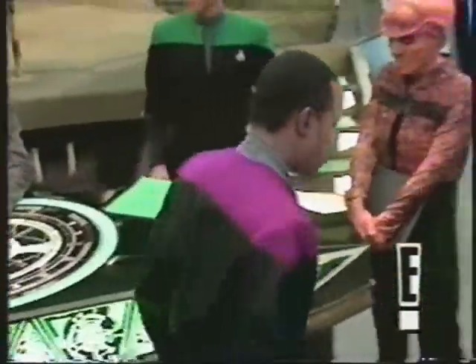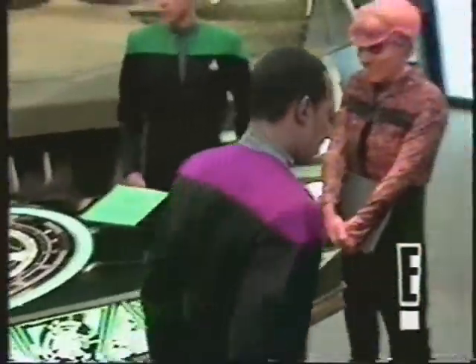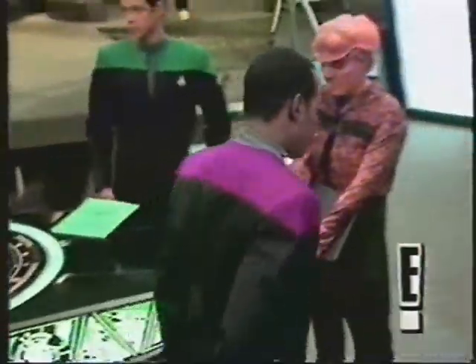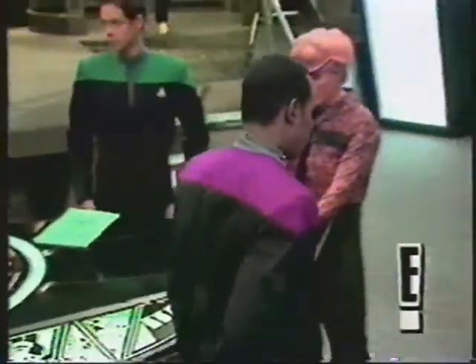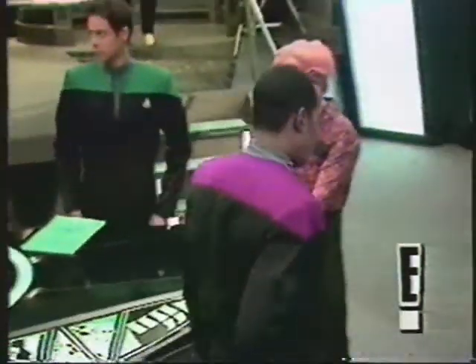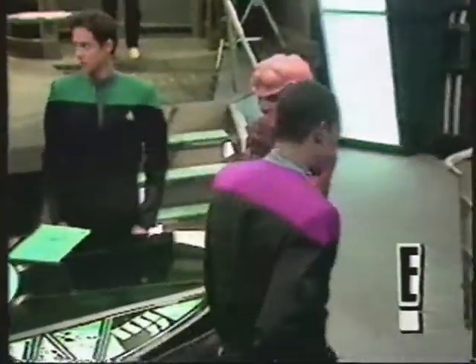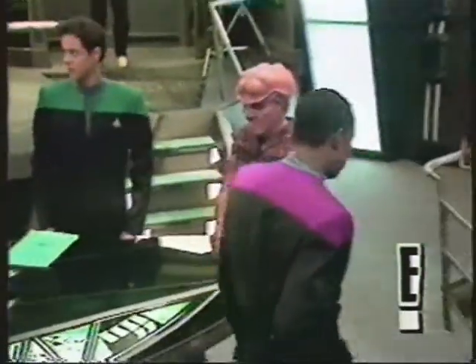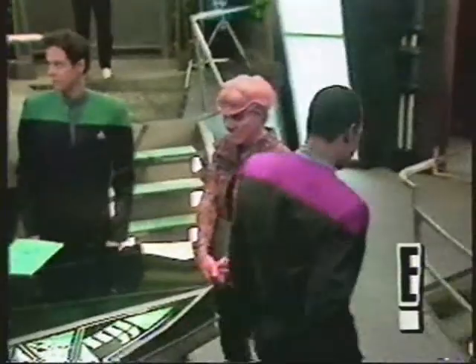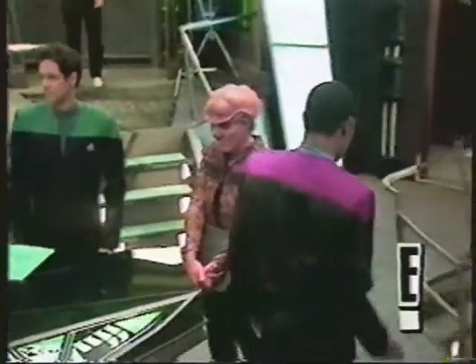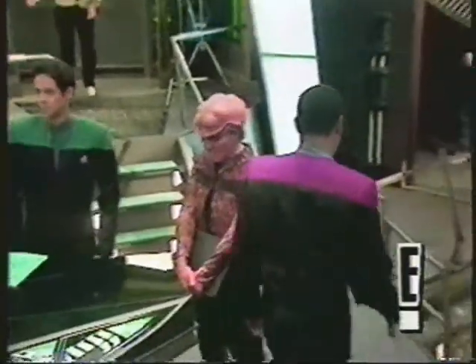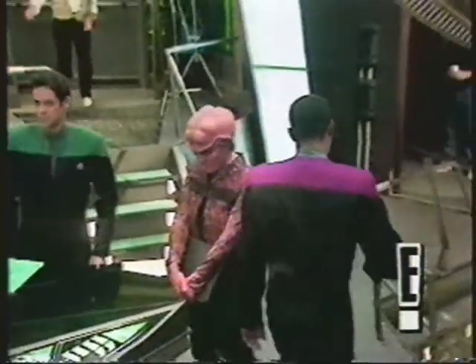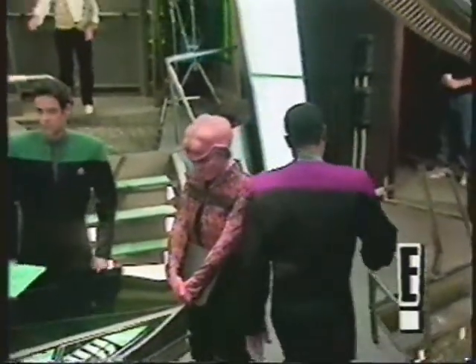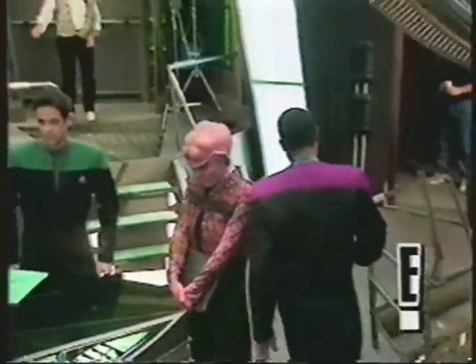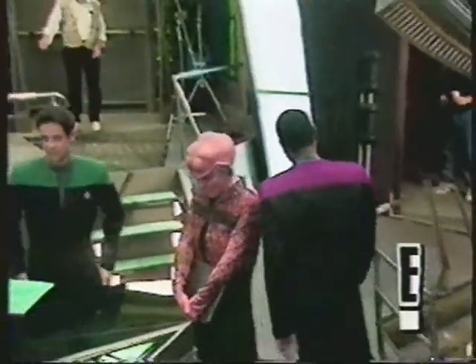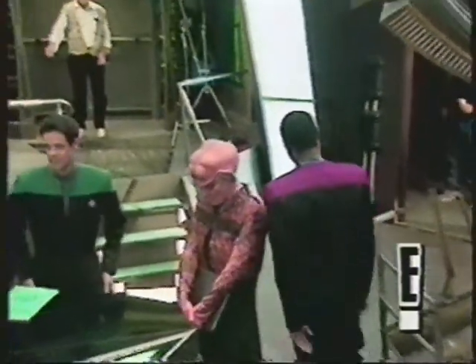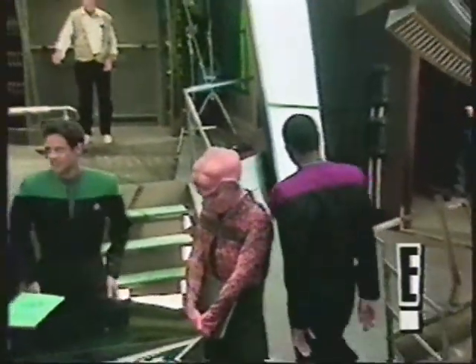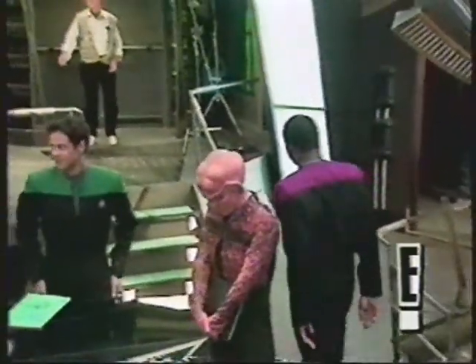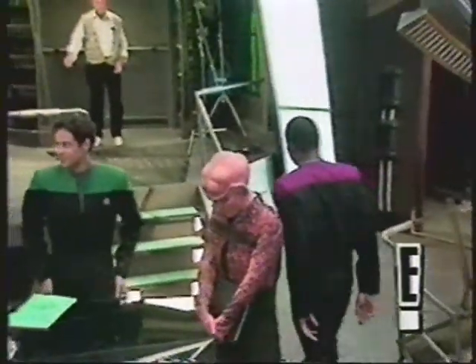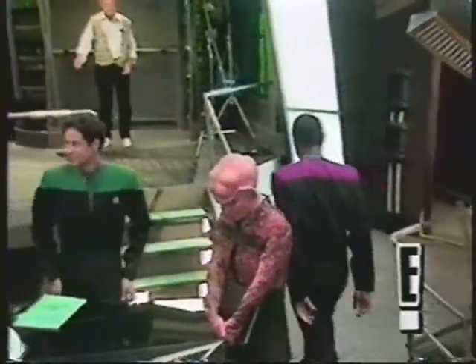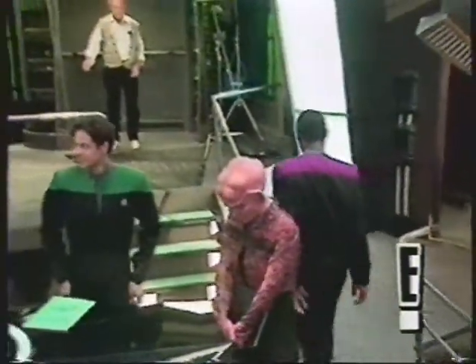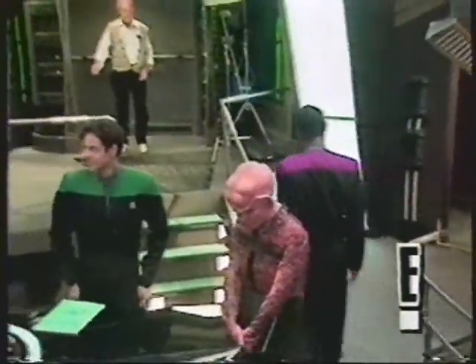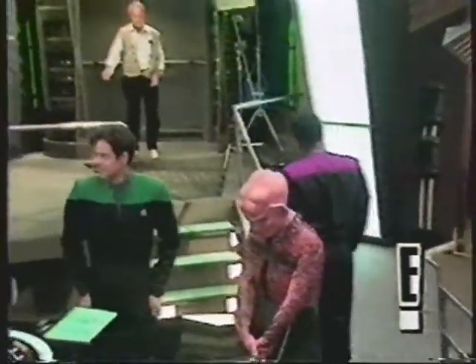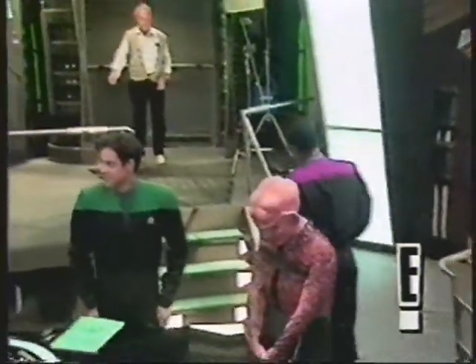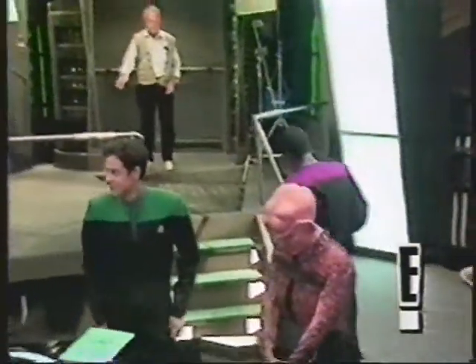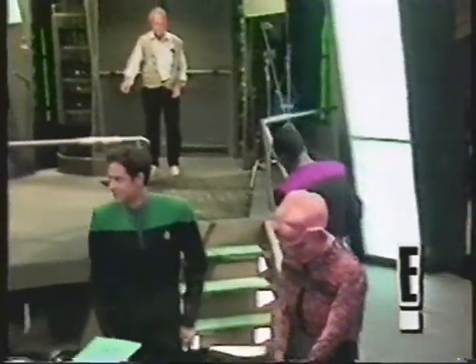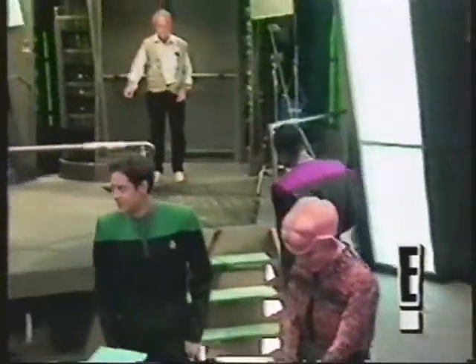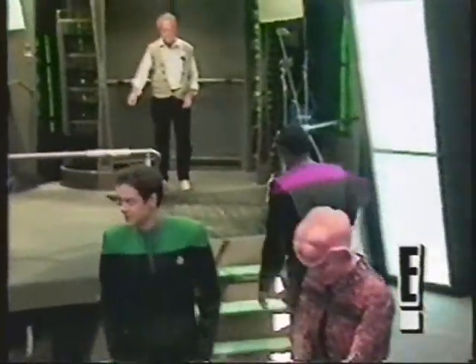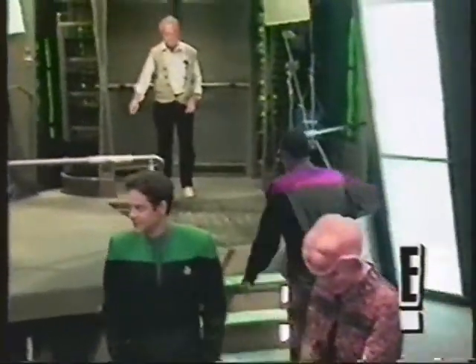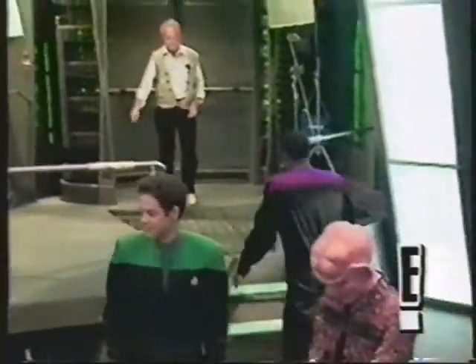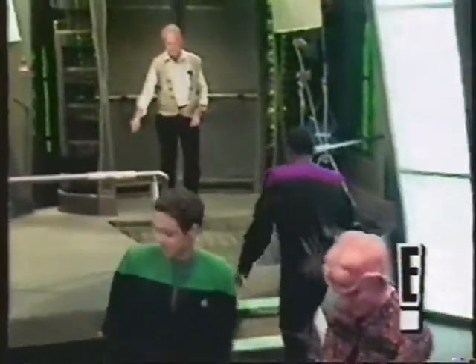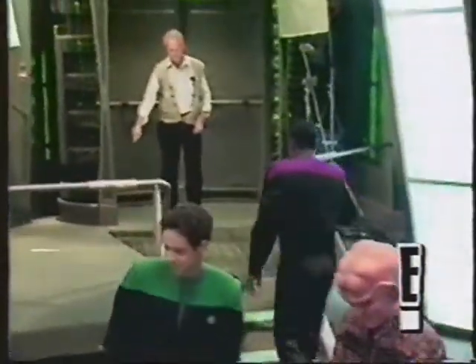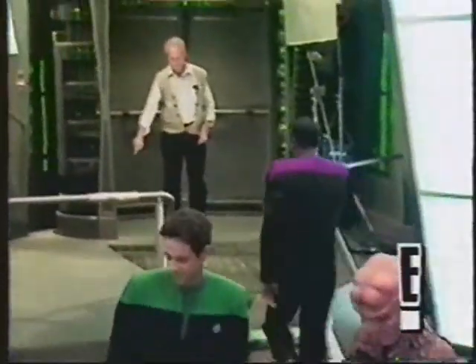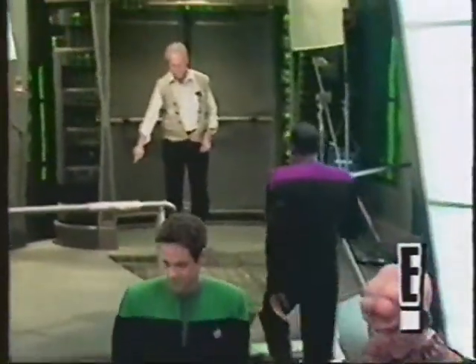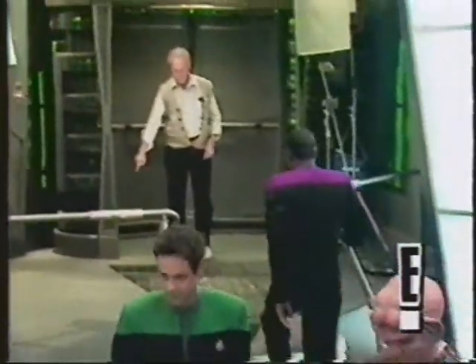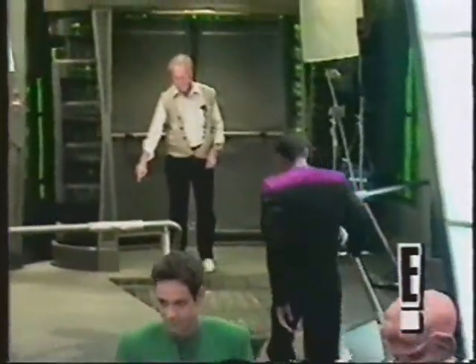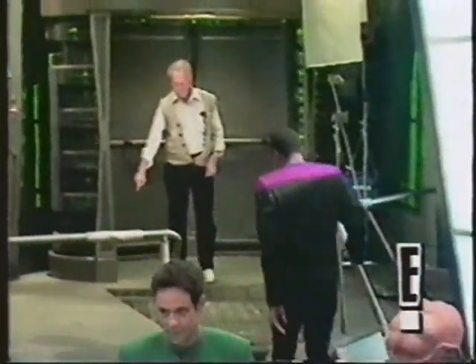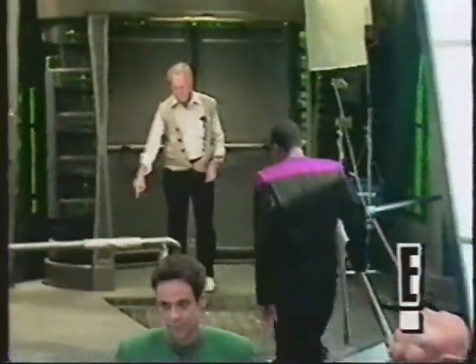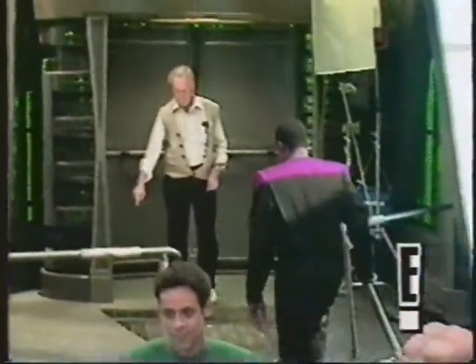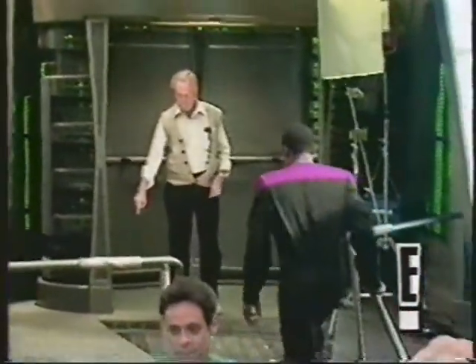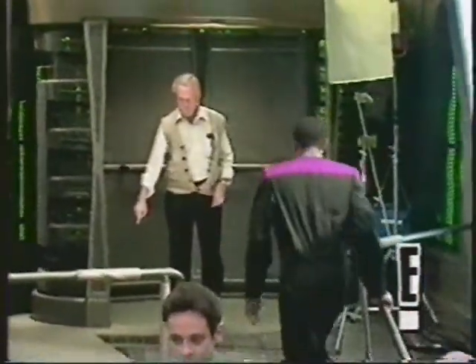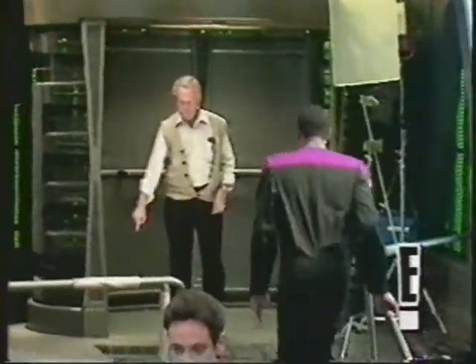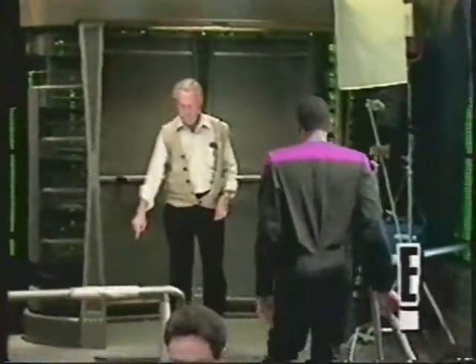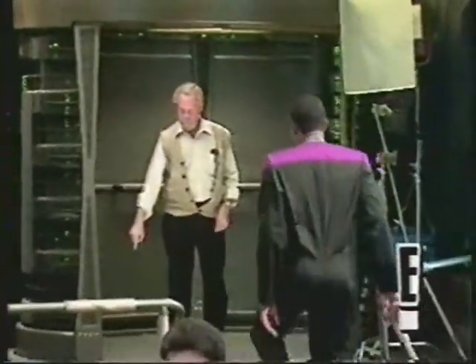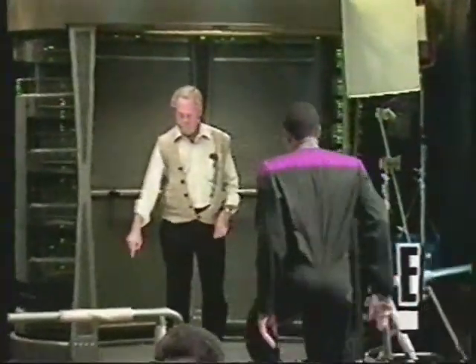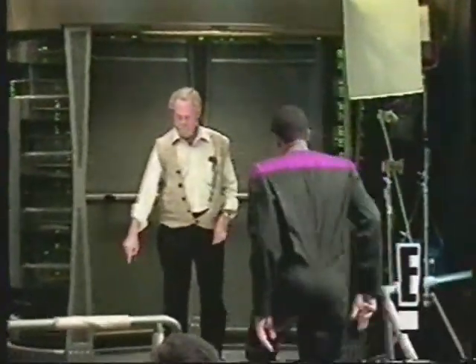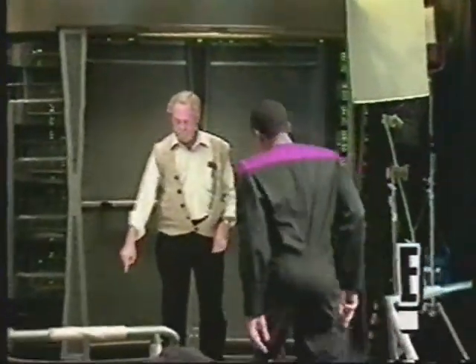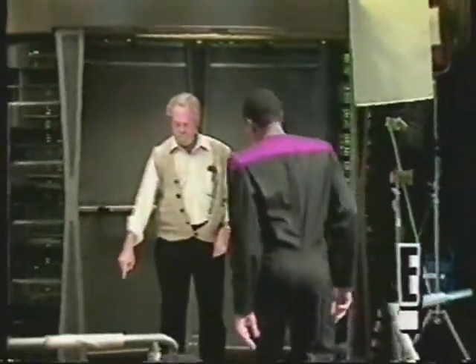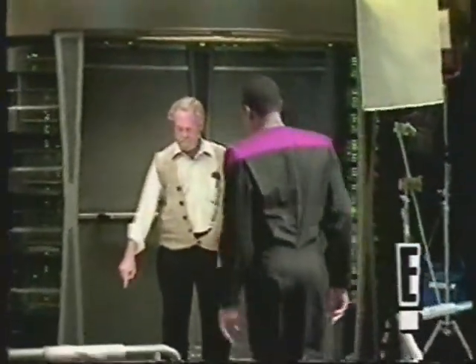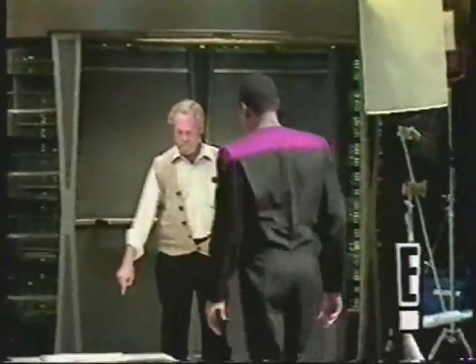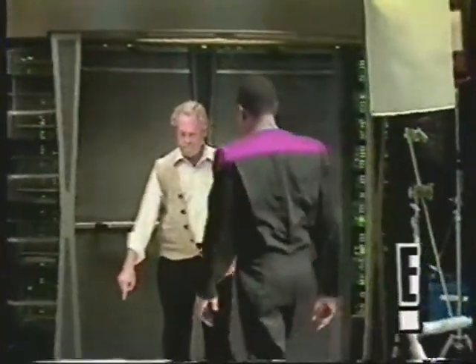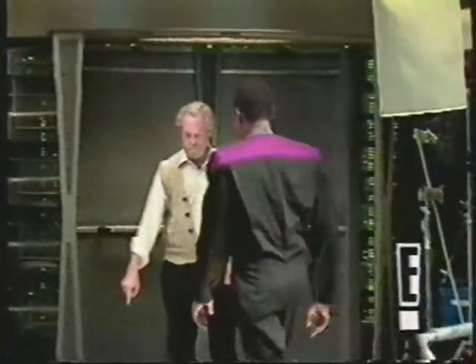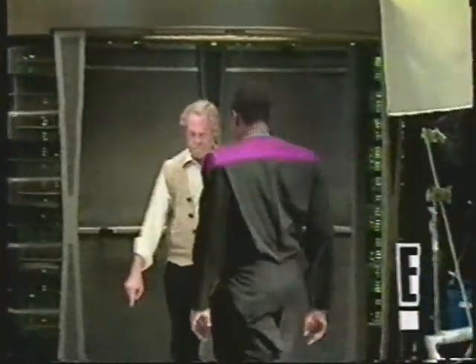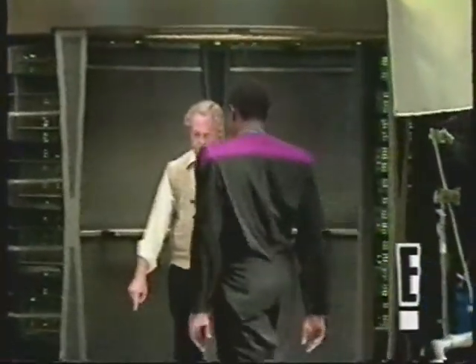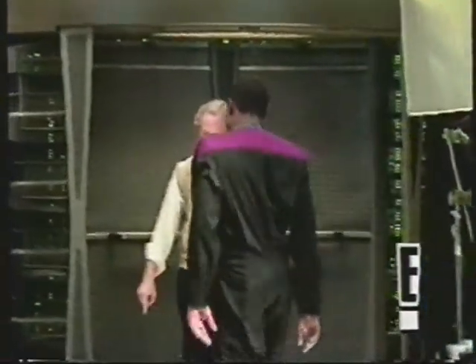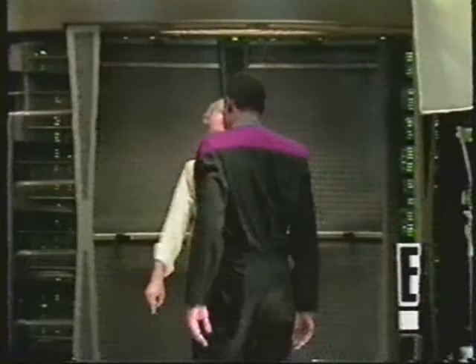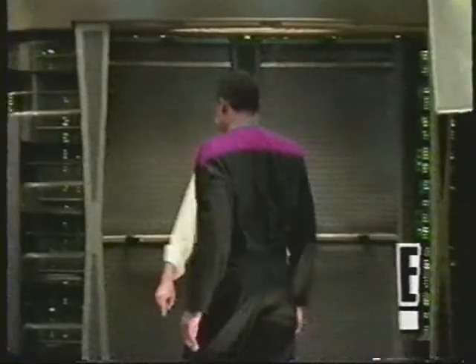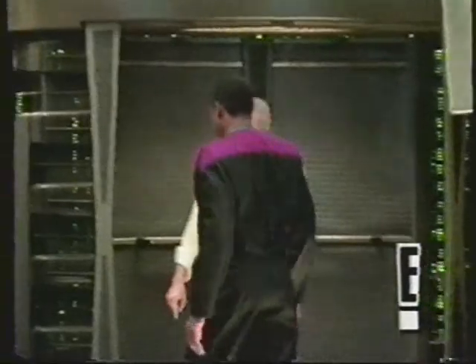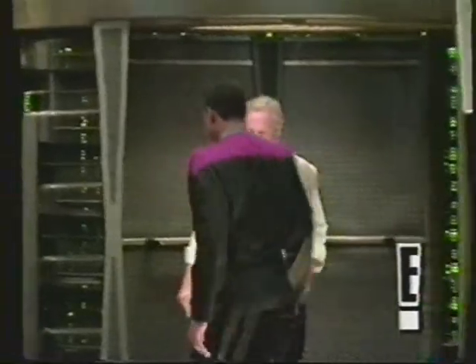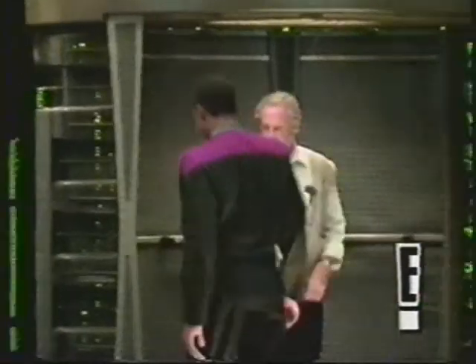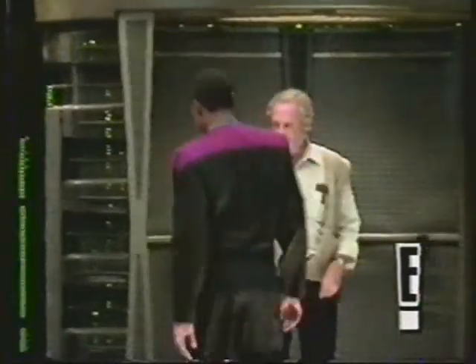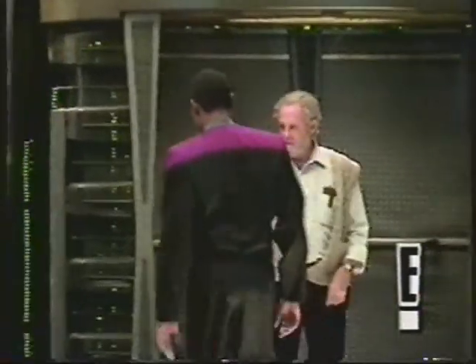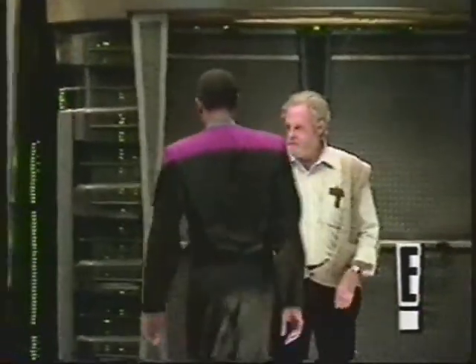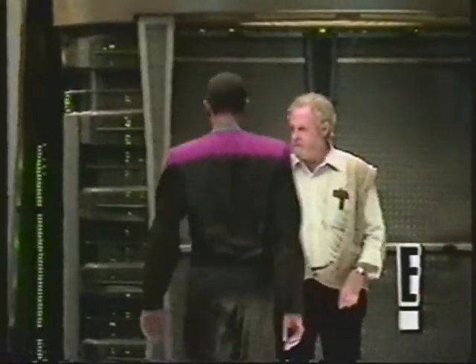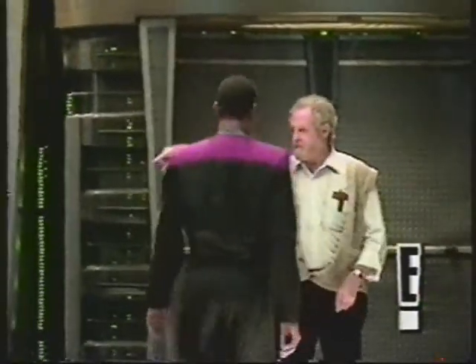I need a couple of officers to go on a rescue mission to Bajor. Report to runabout pad C. On our way.